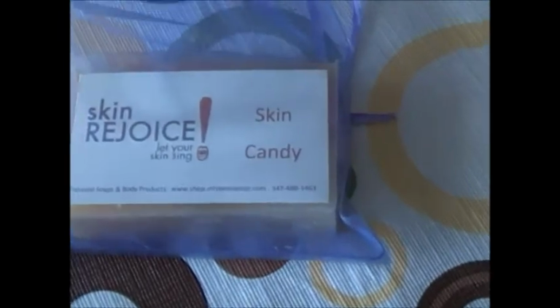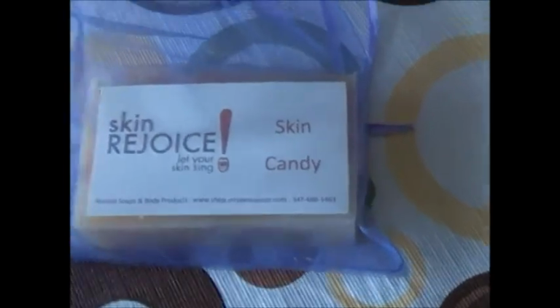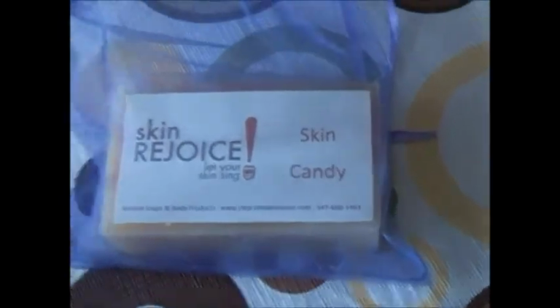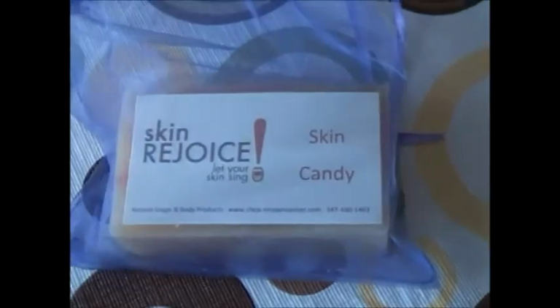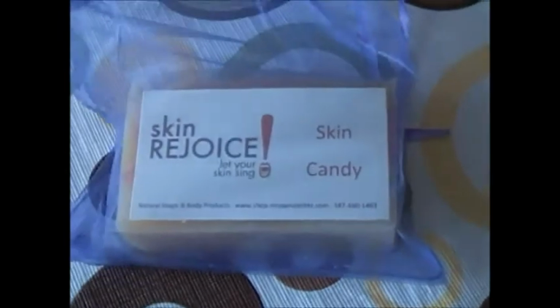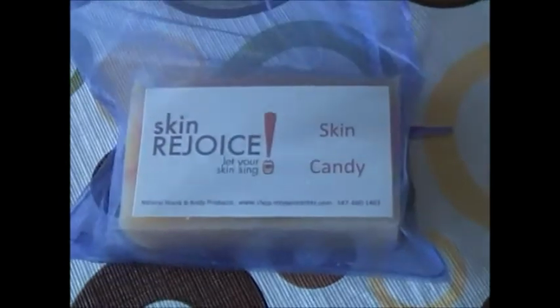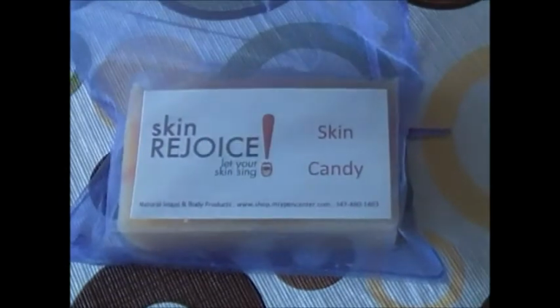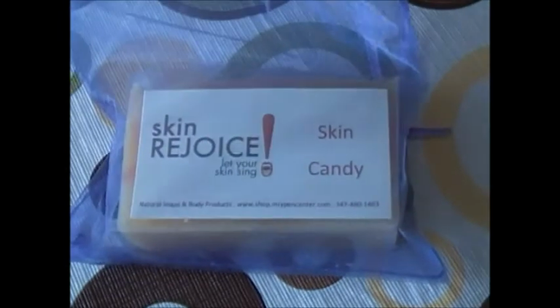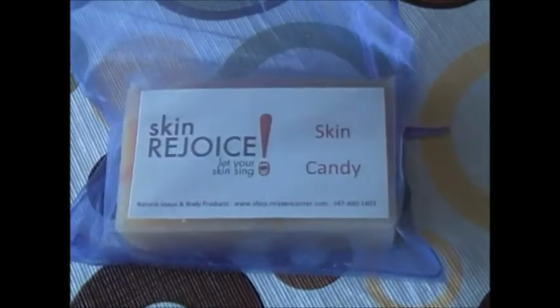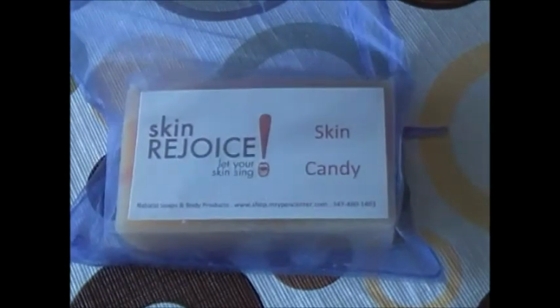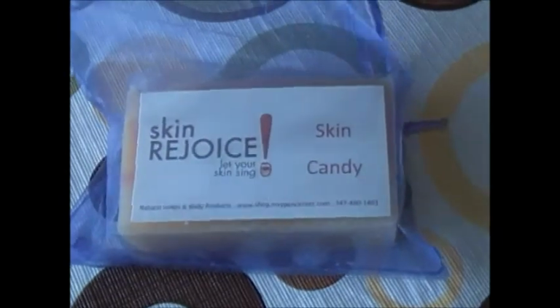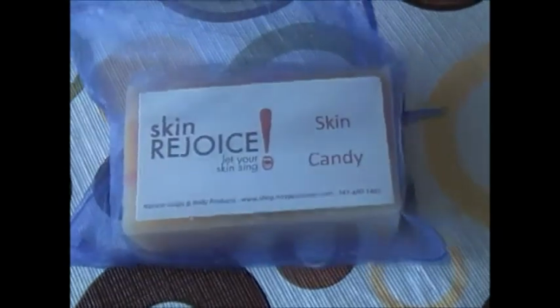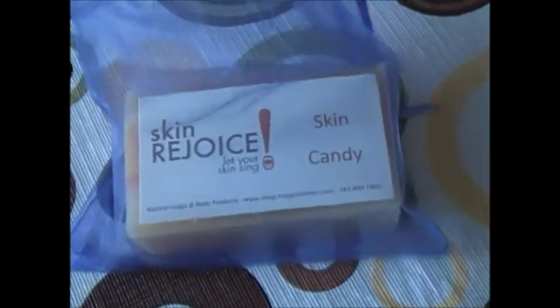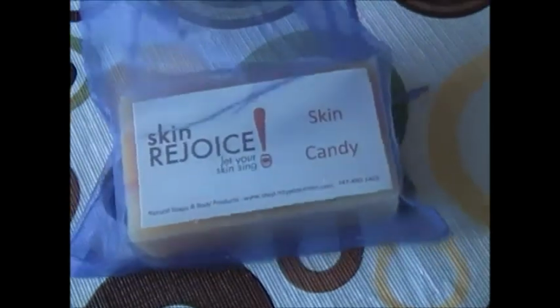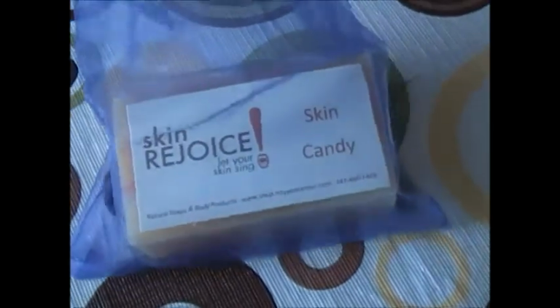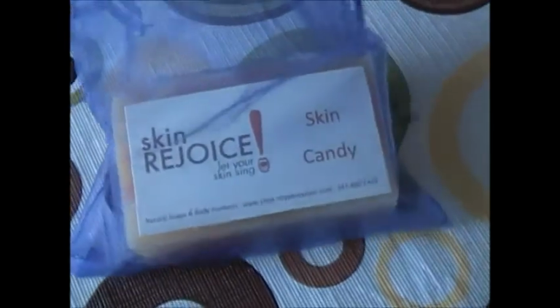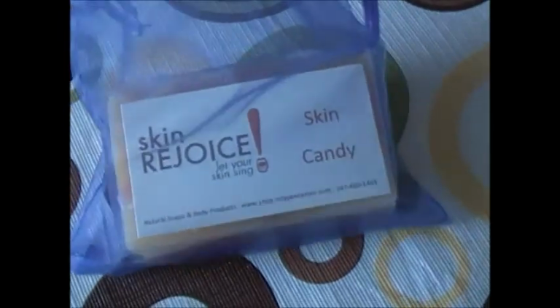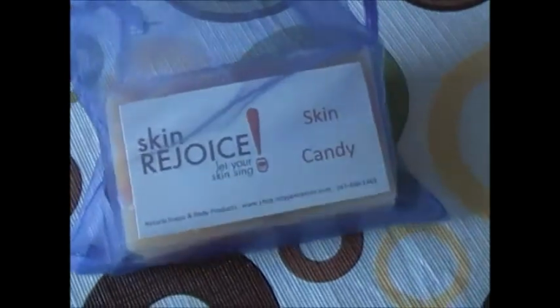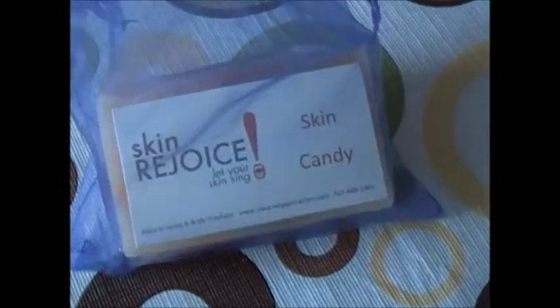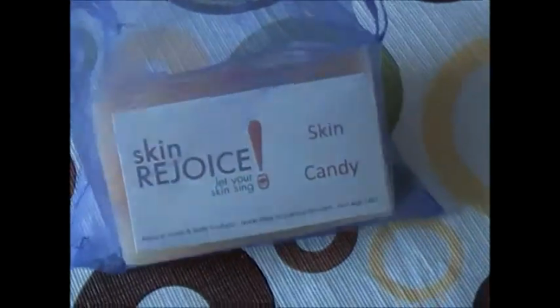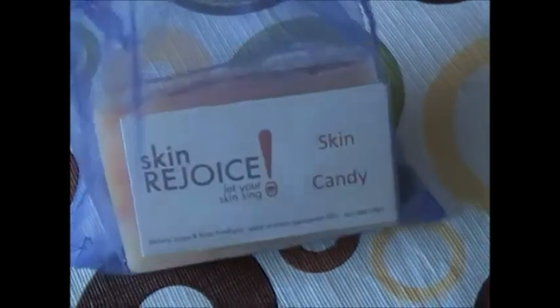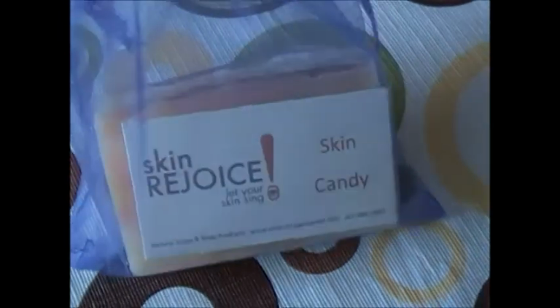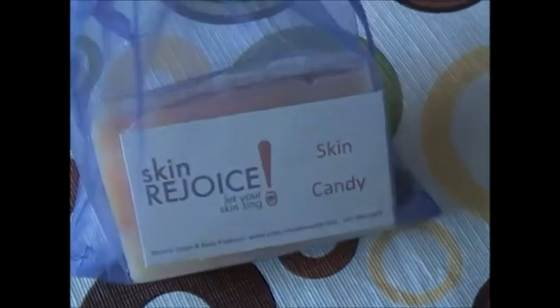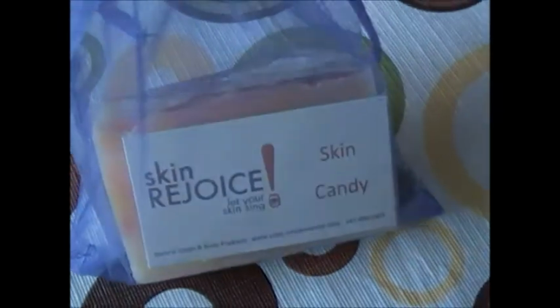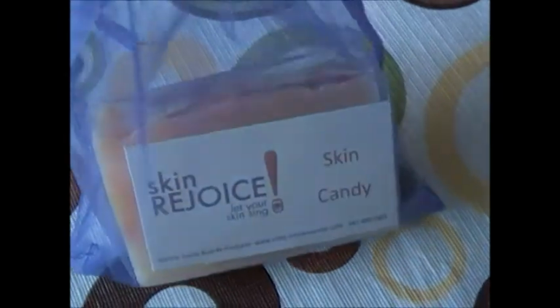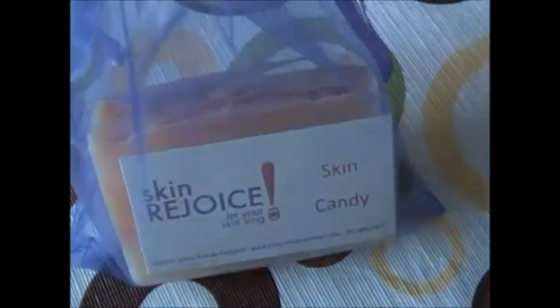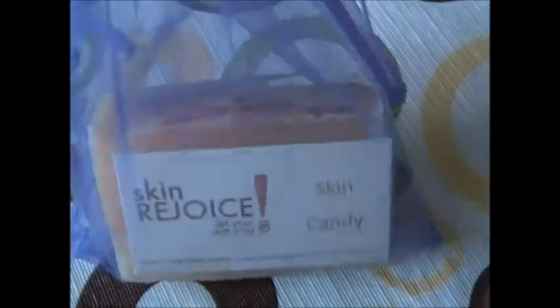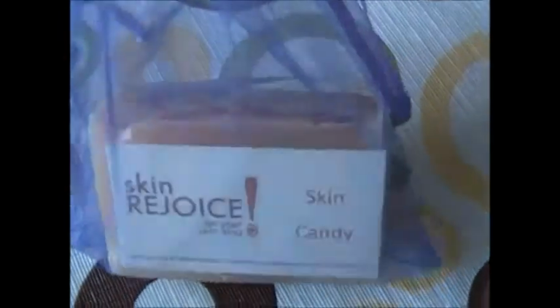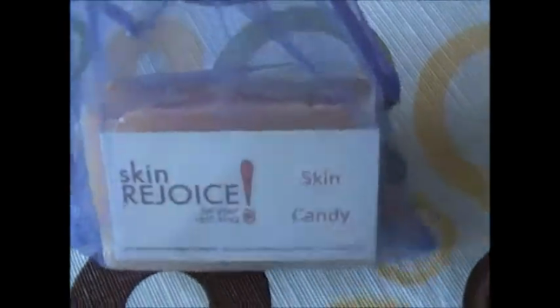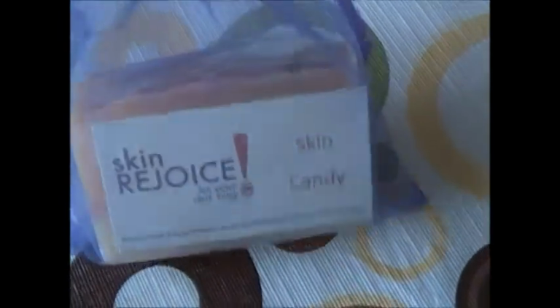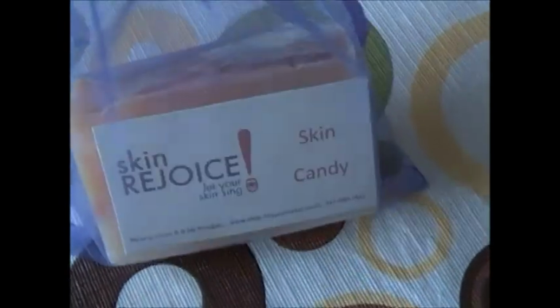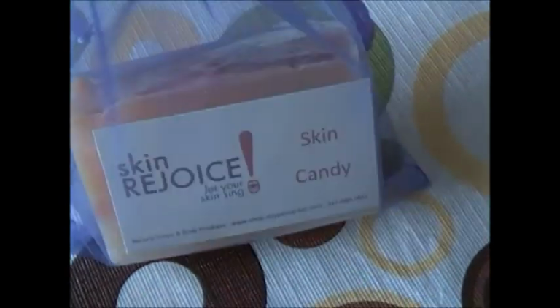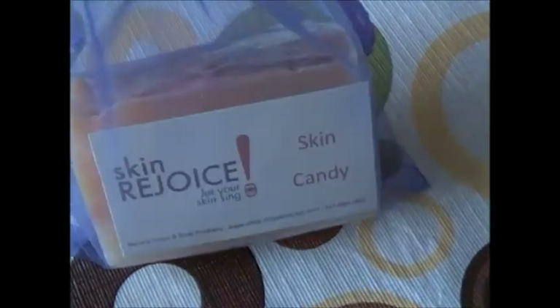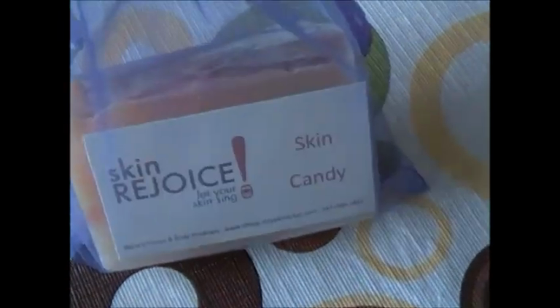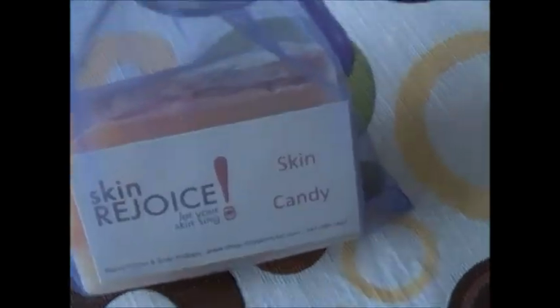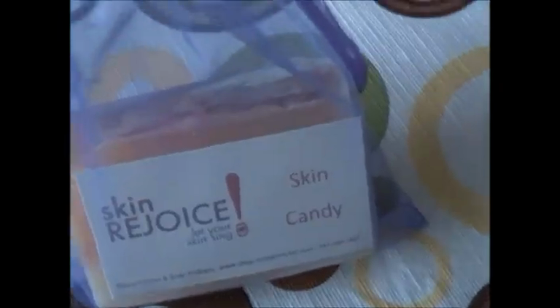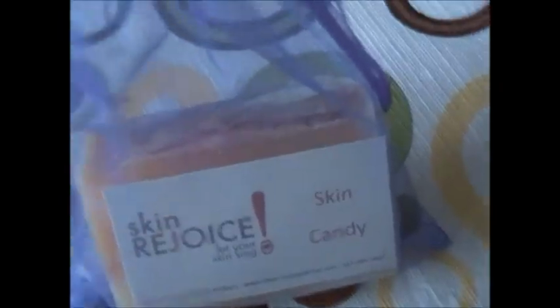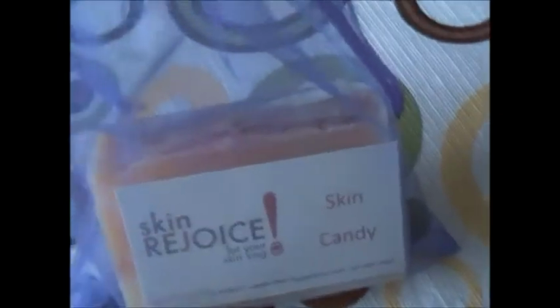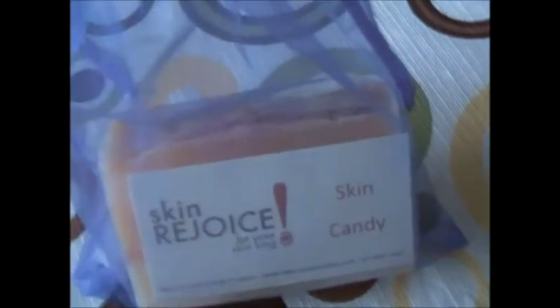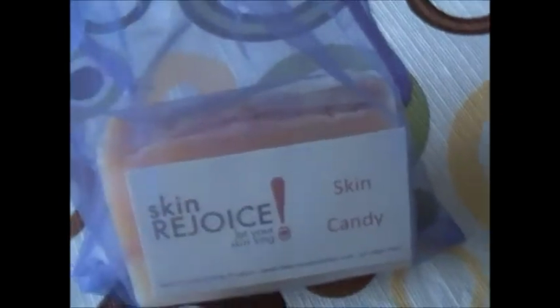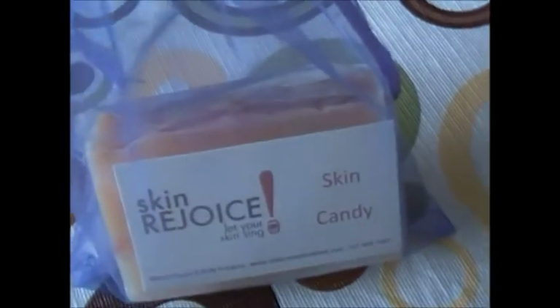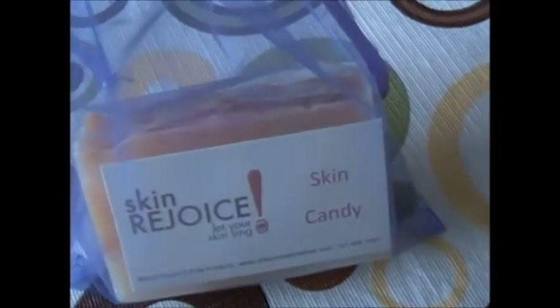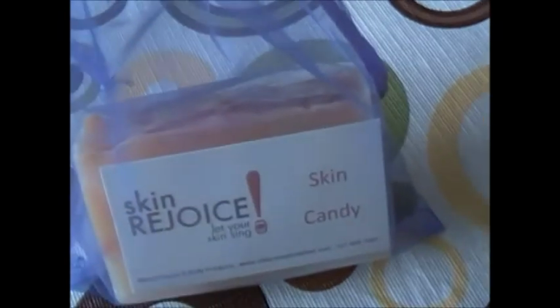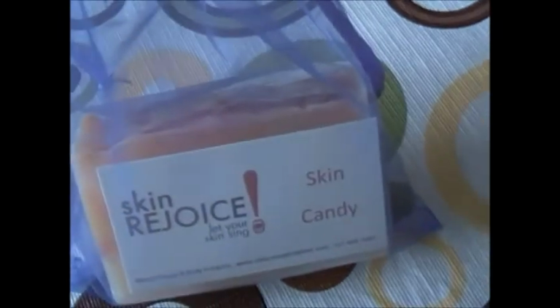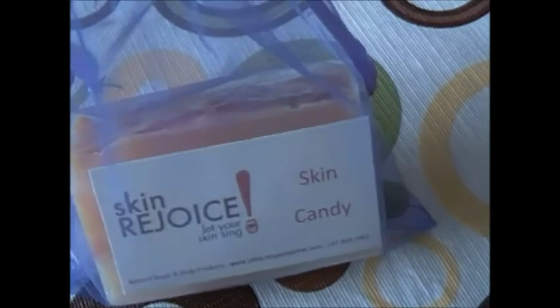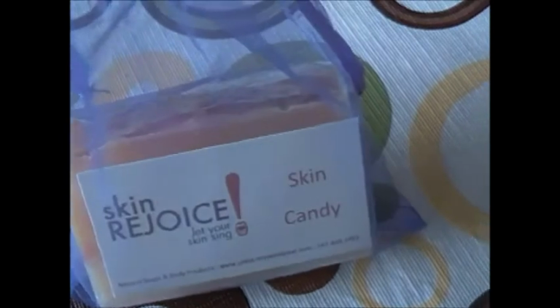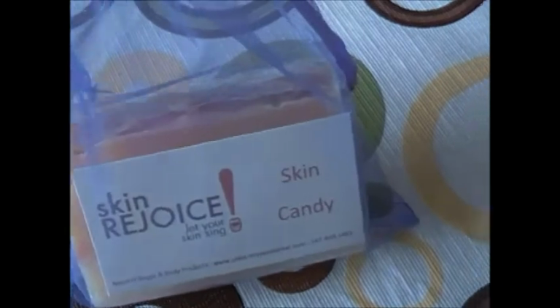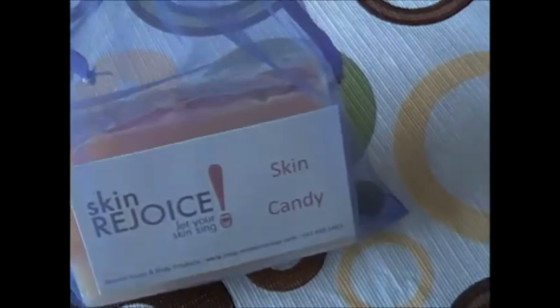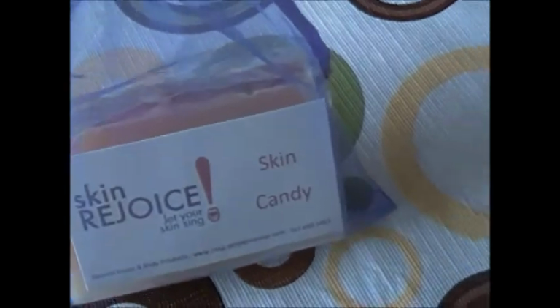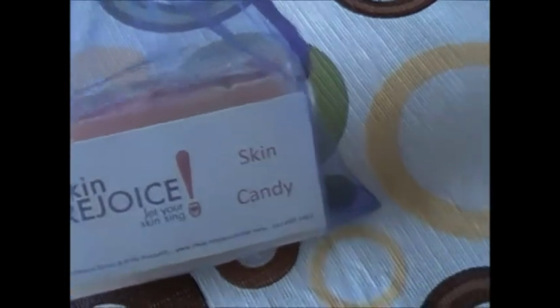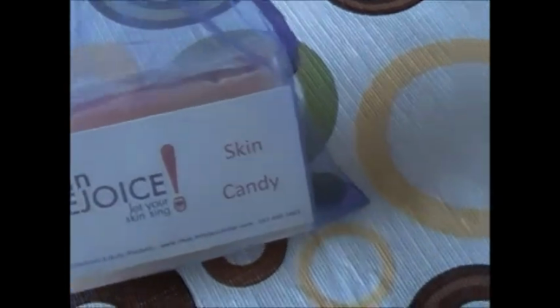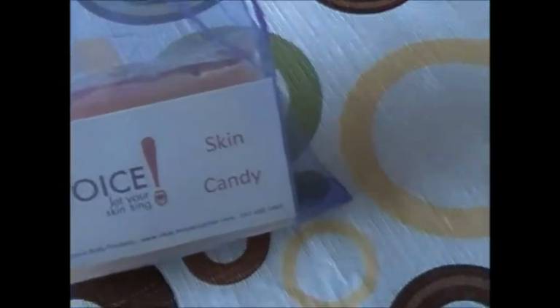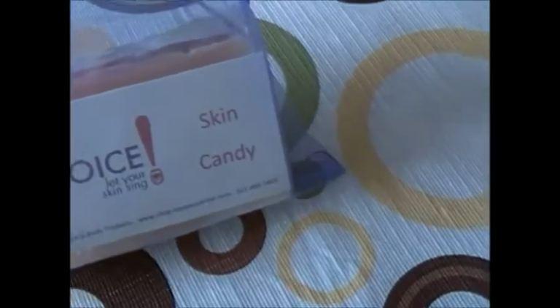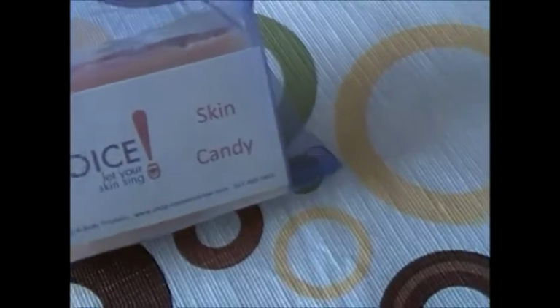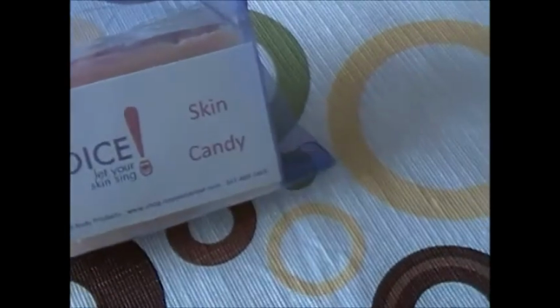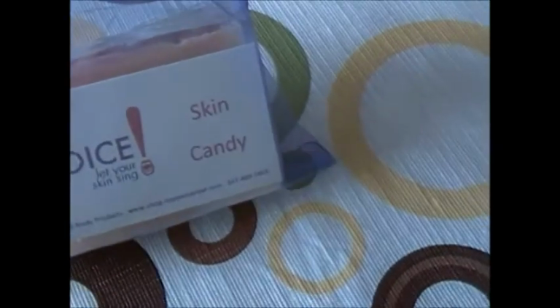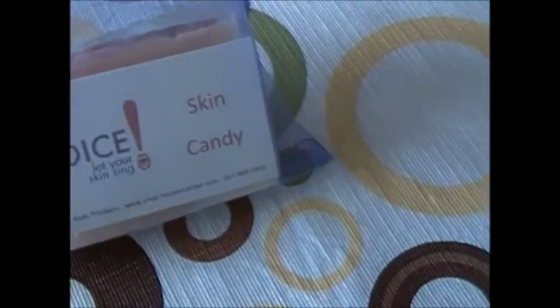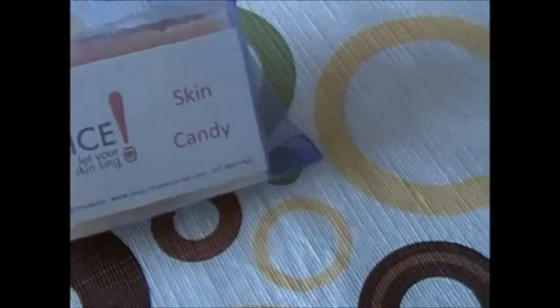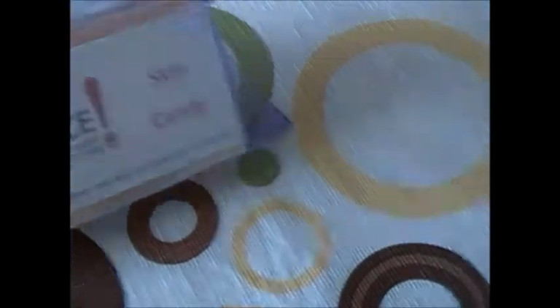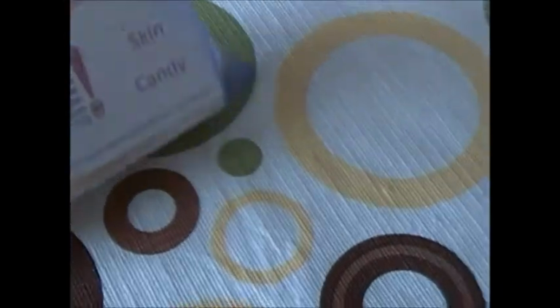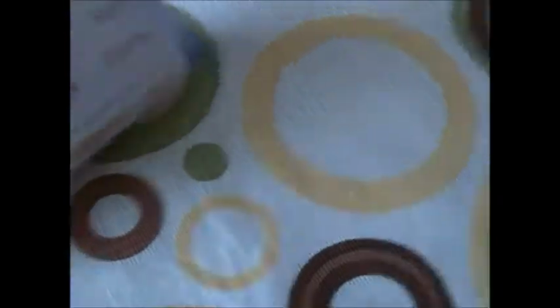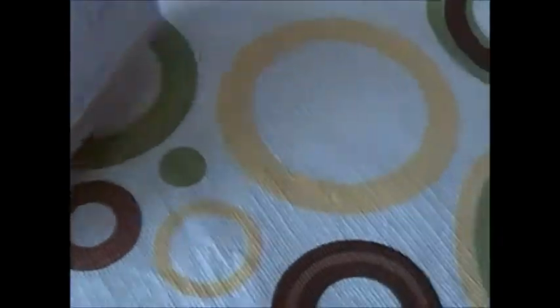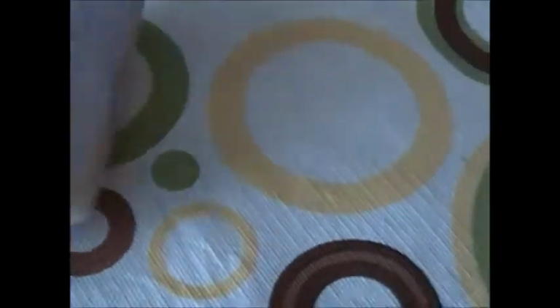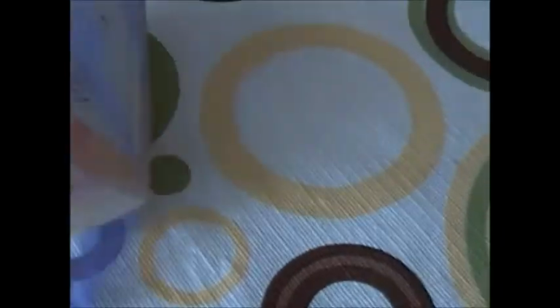It's in our mesh bag — that's another one of our packaging. Of course, plastic inside, mesh bag on the outside.